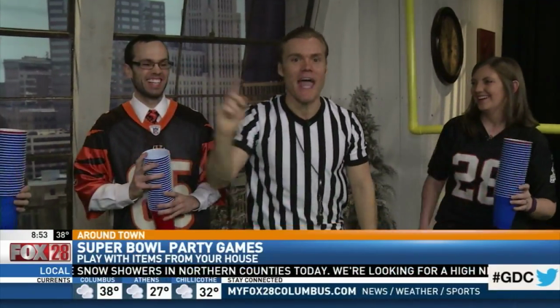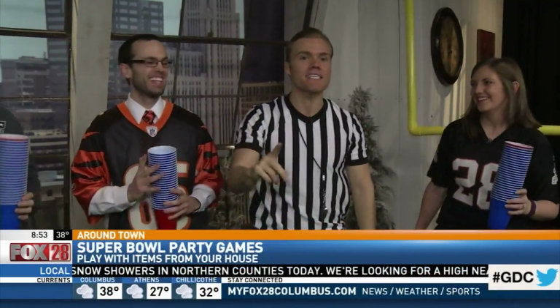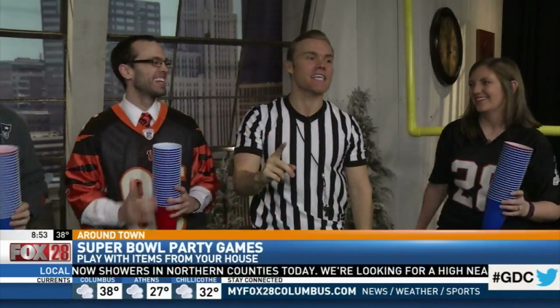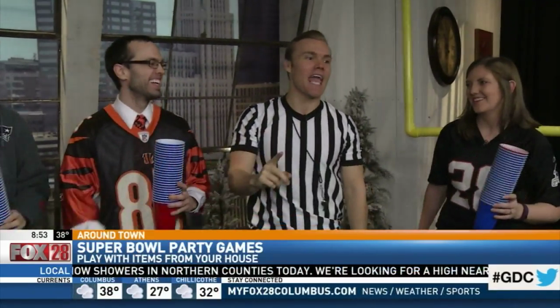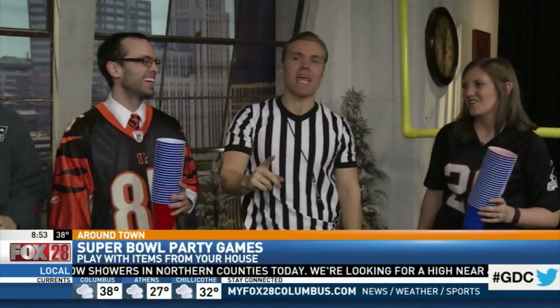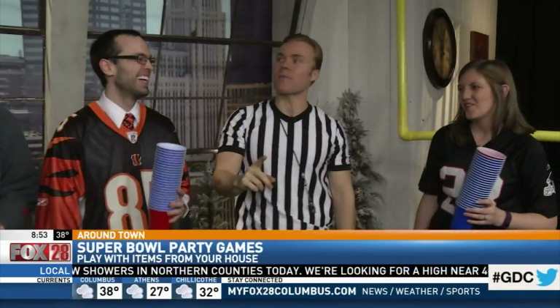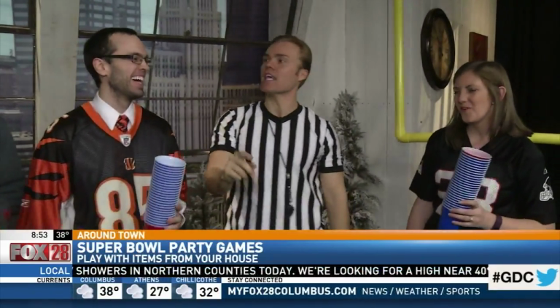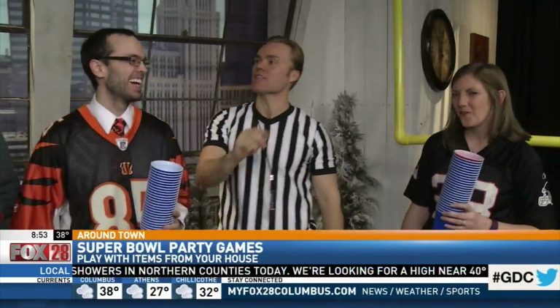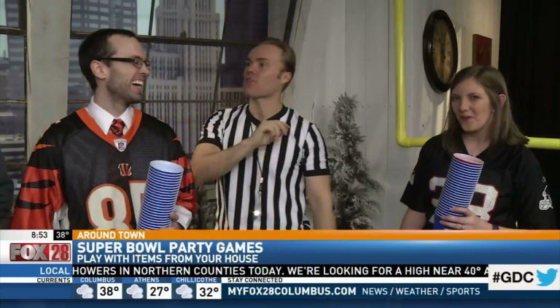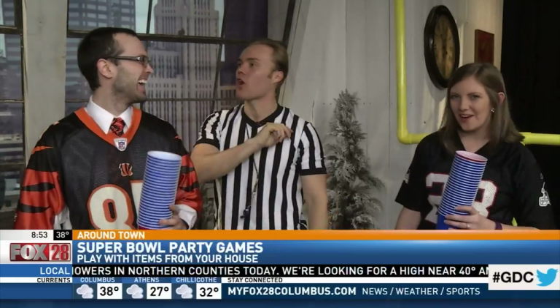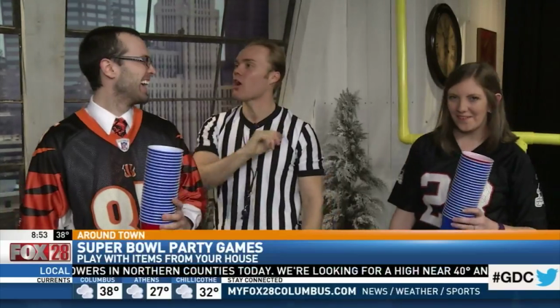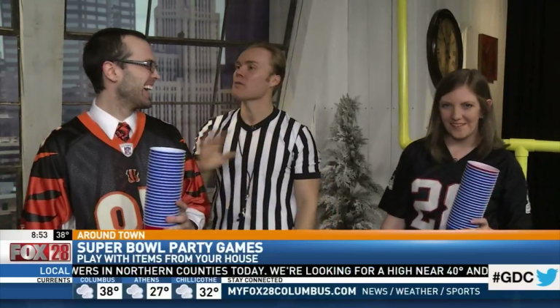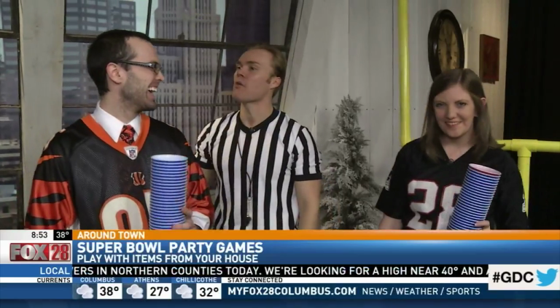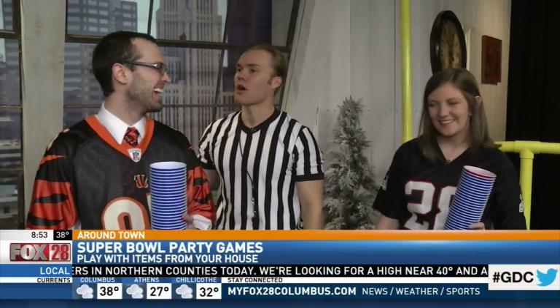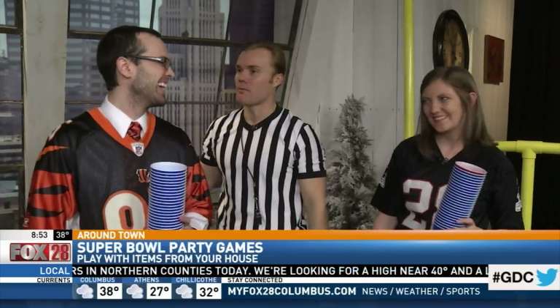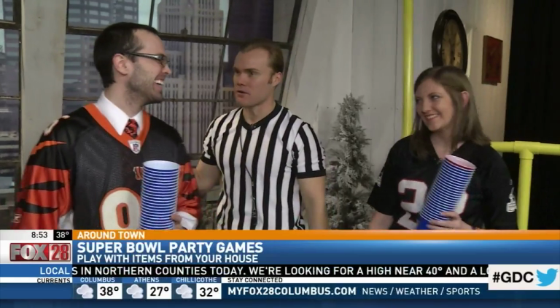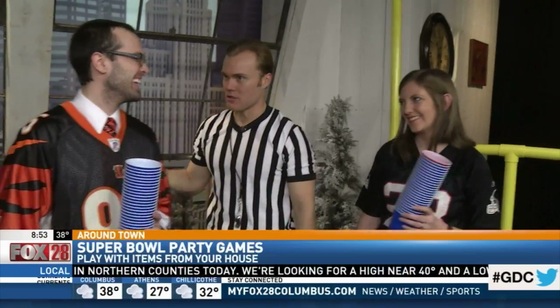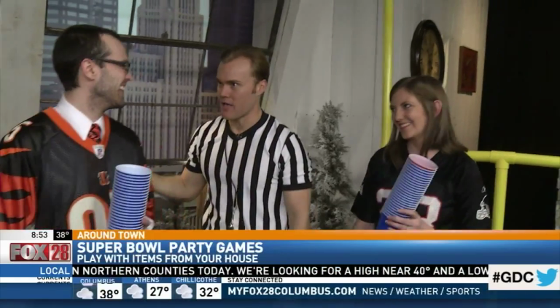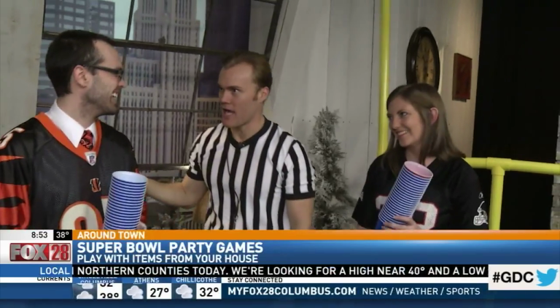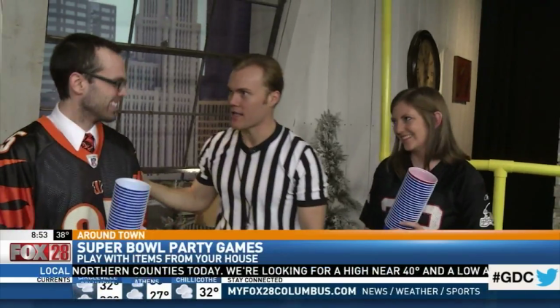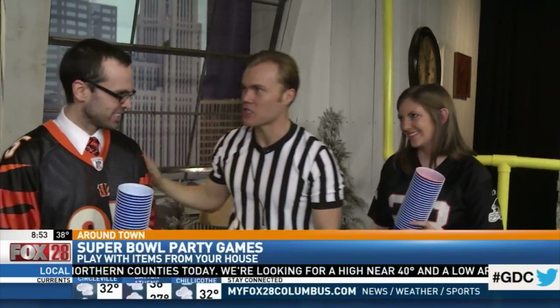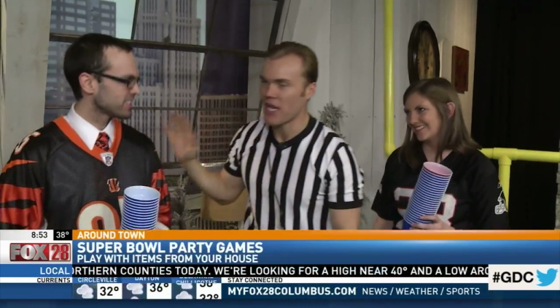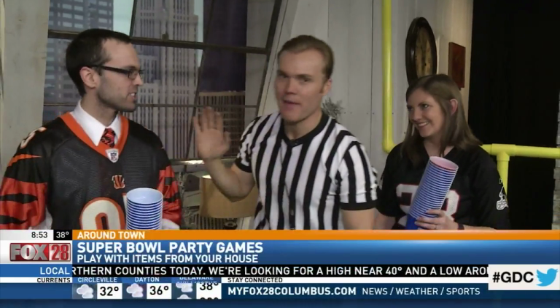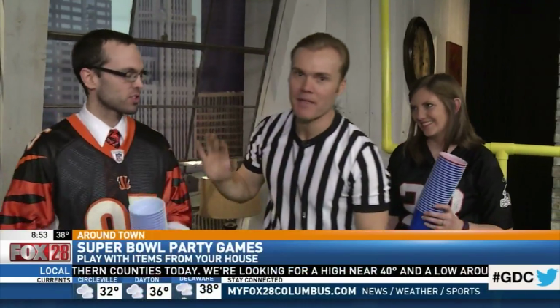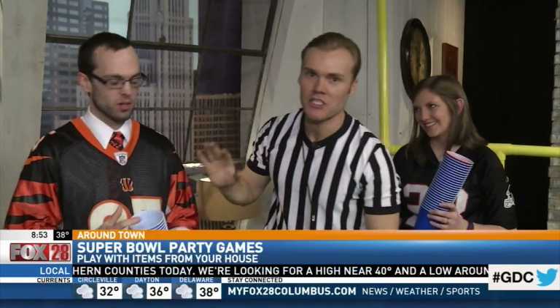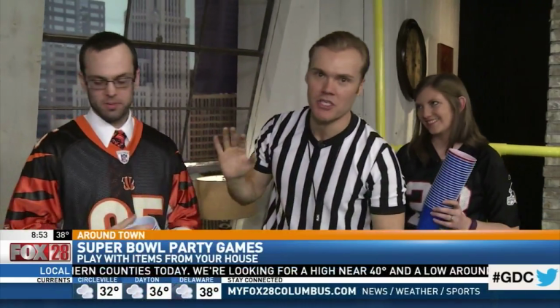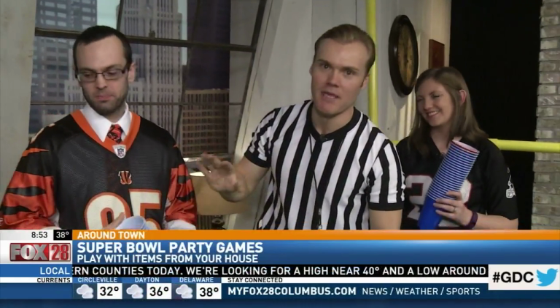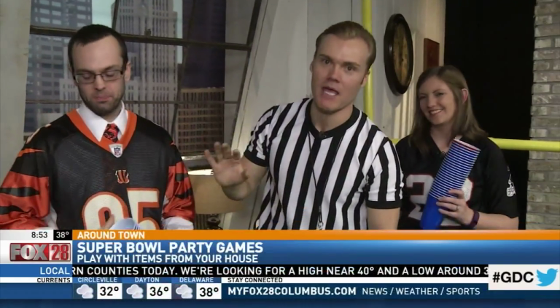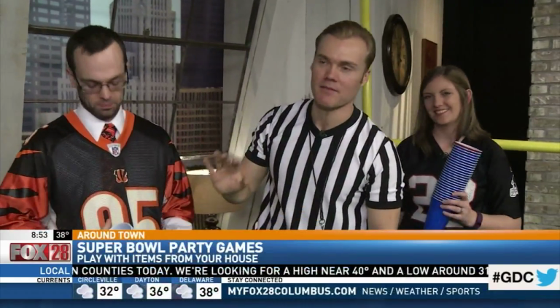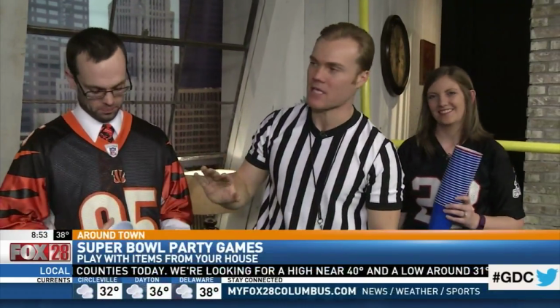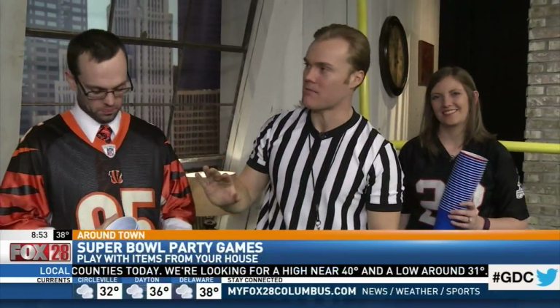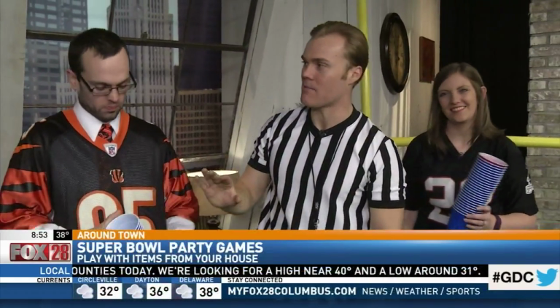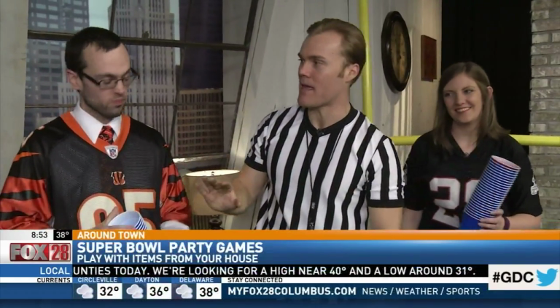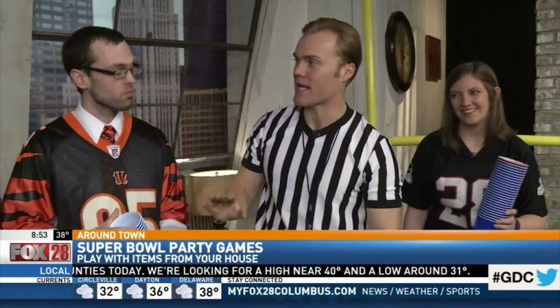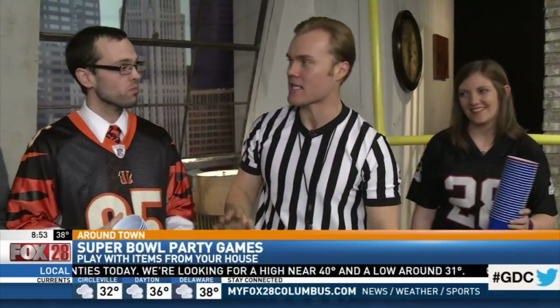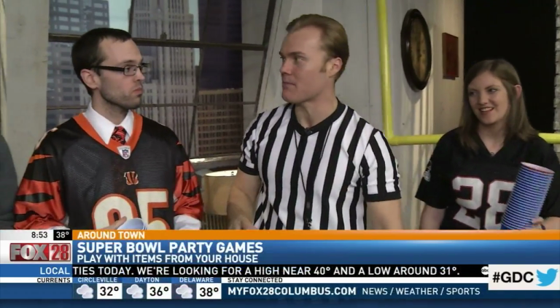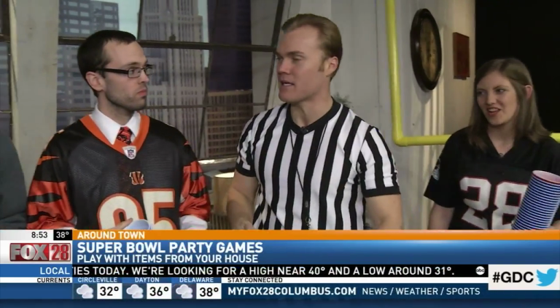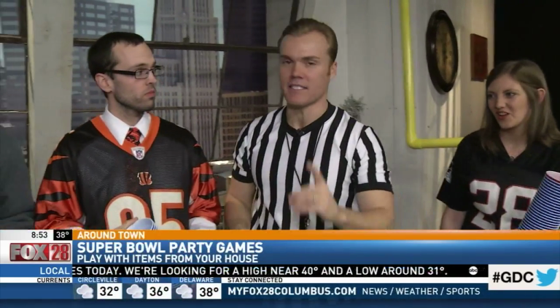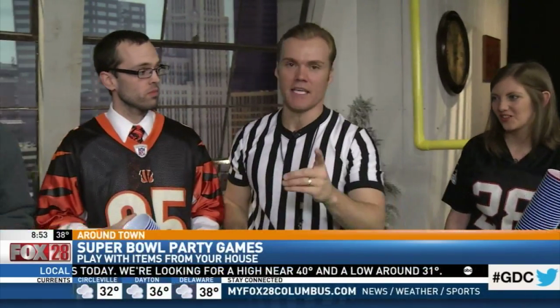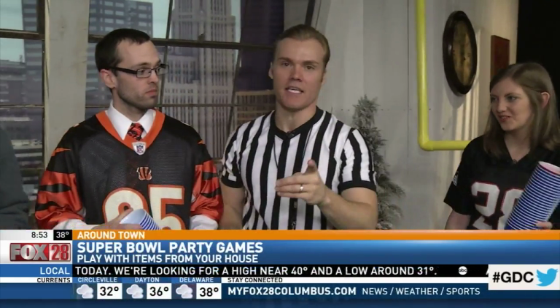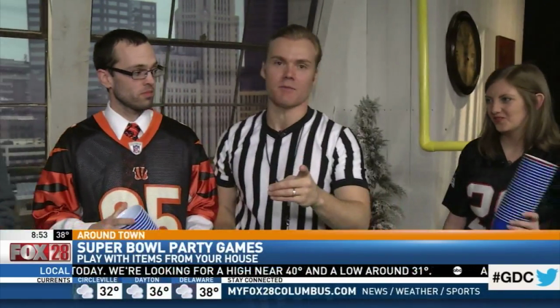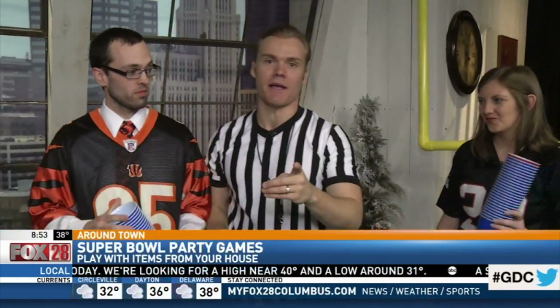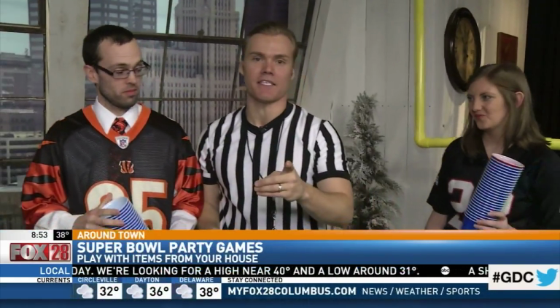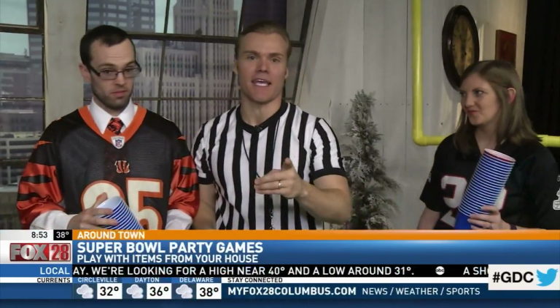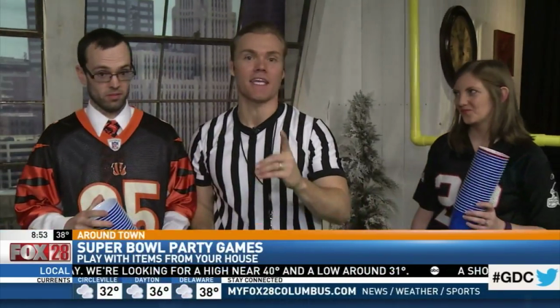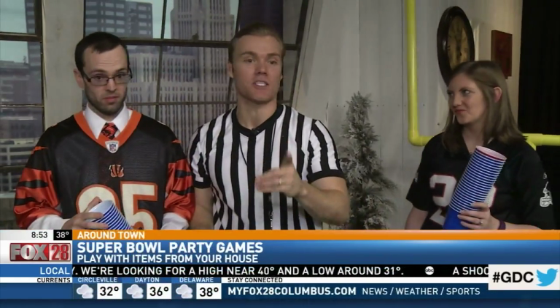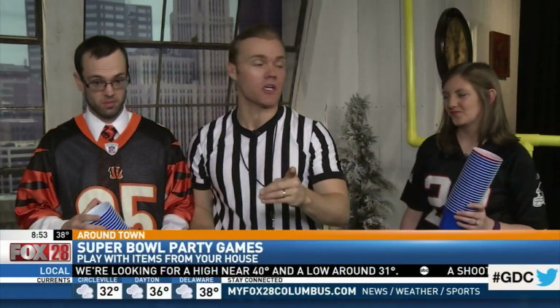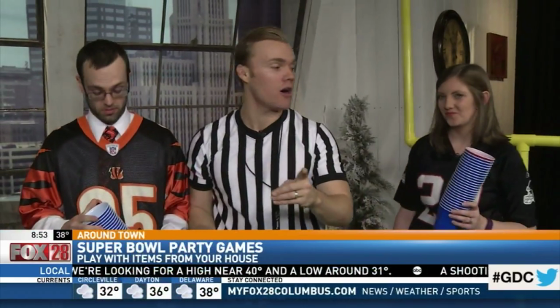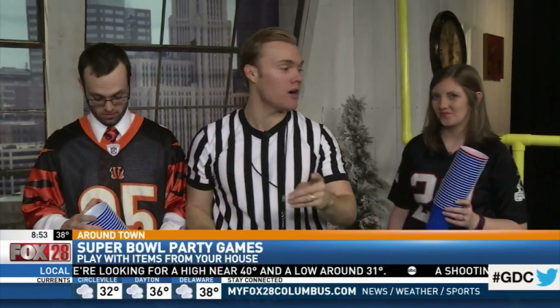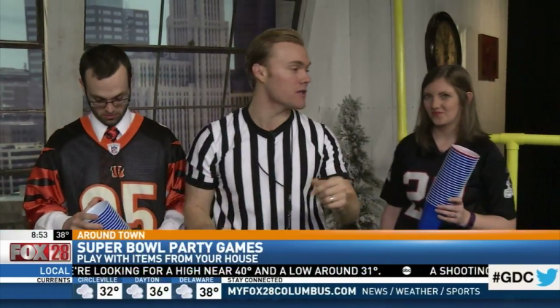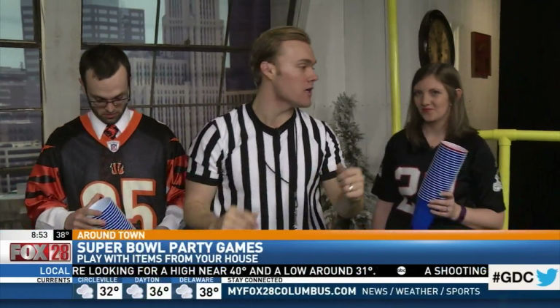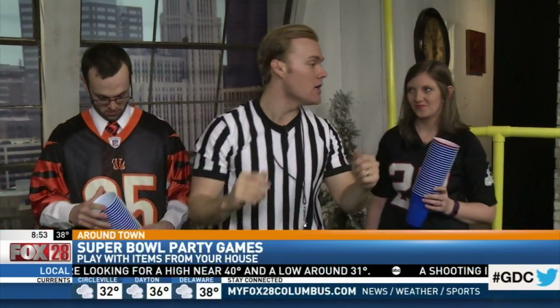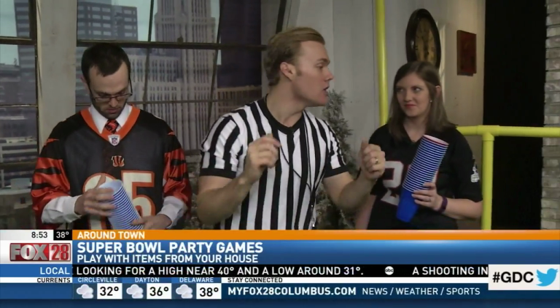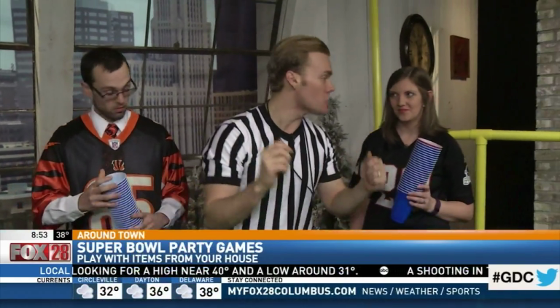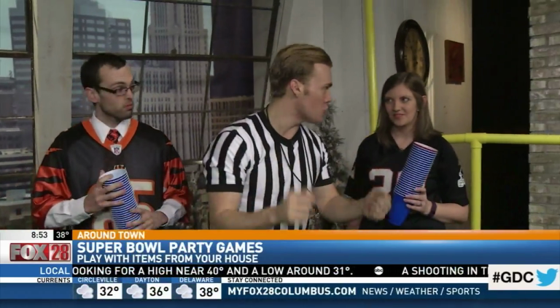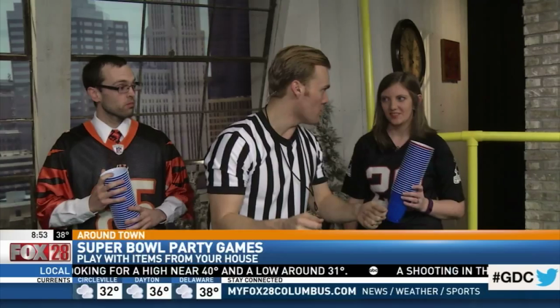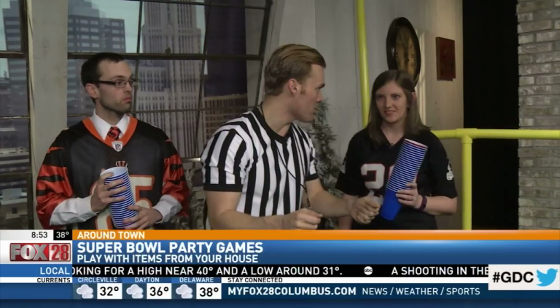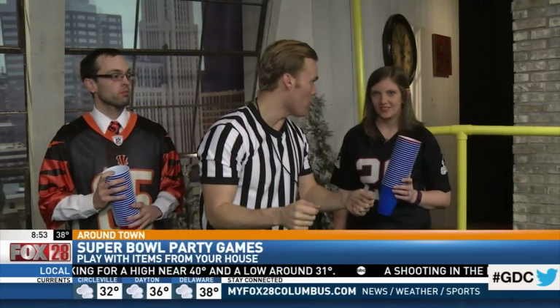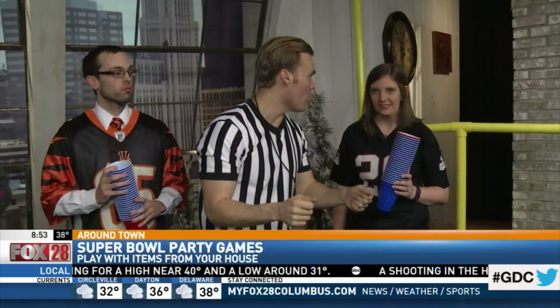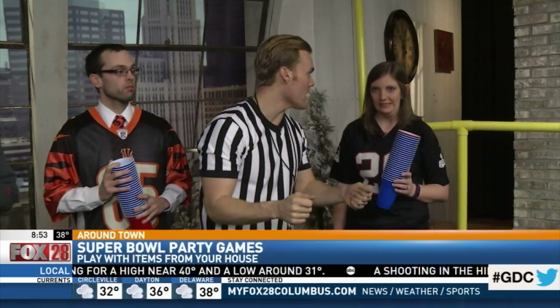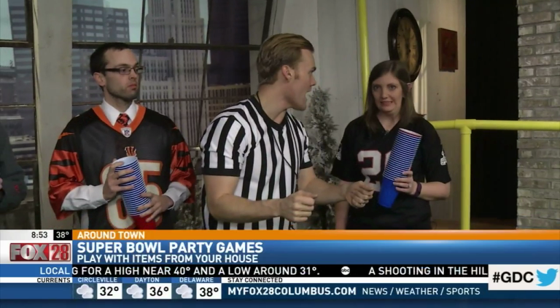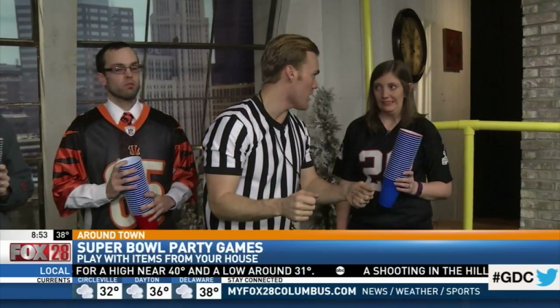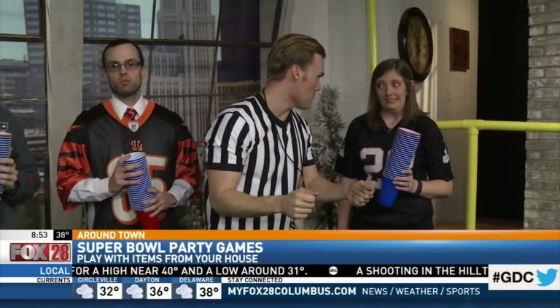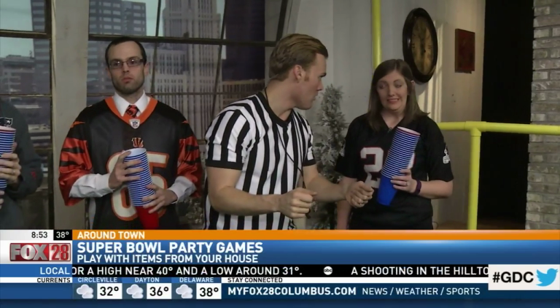The championship game is coming up next. I'm going to tease by saying it is called Super Bowl Egg Roll — all with party supplies. We're going to toss it back to you.